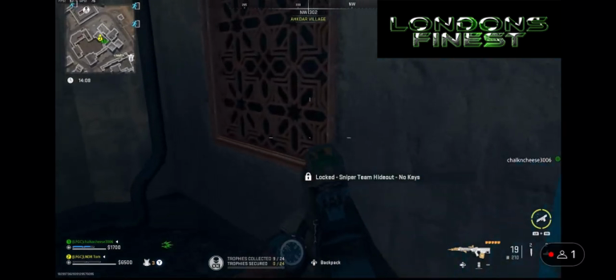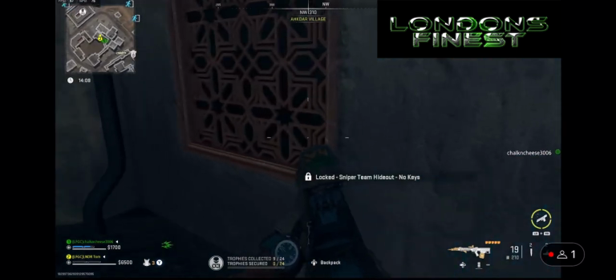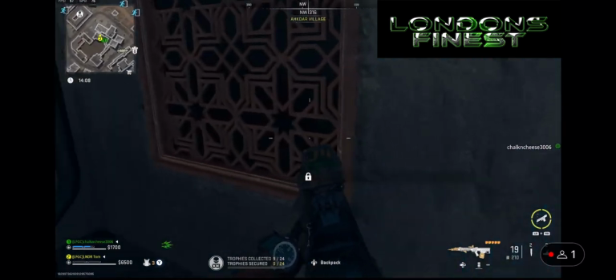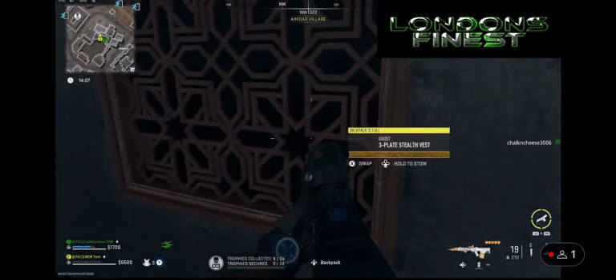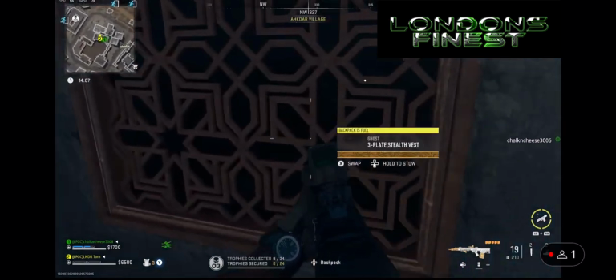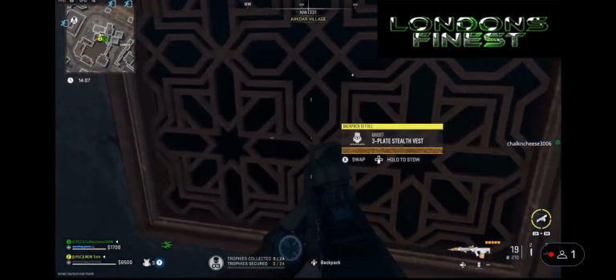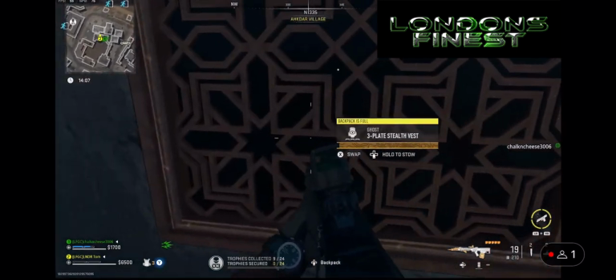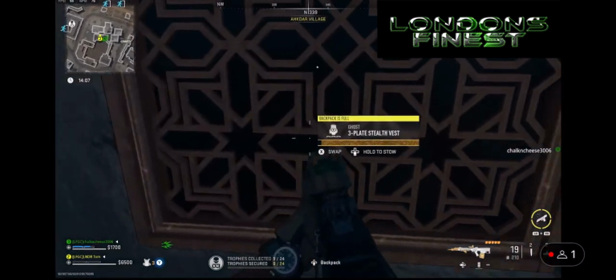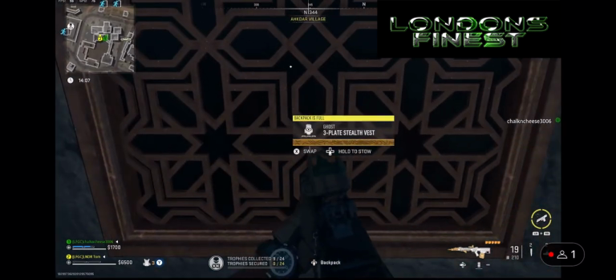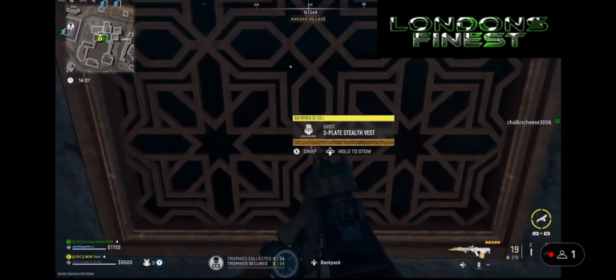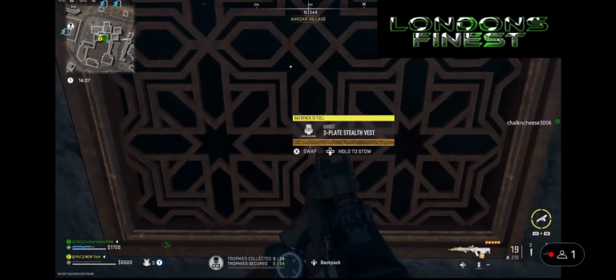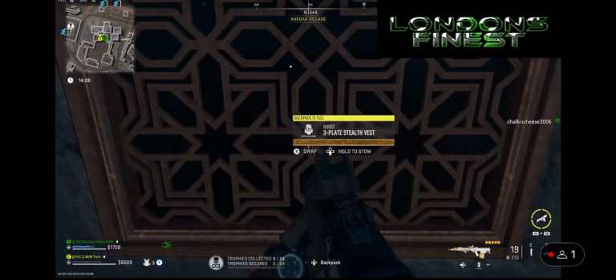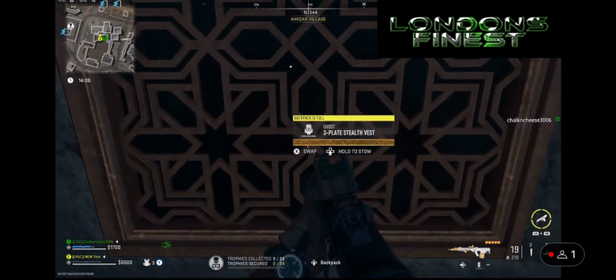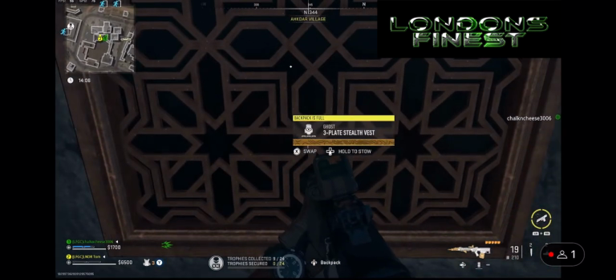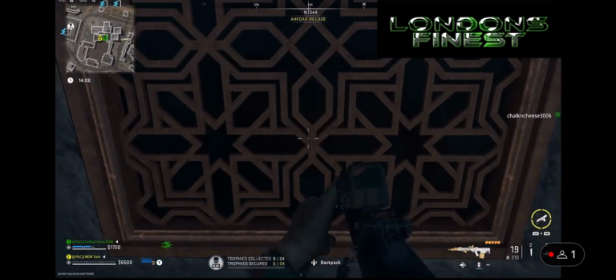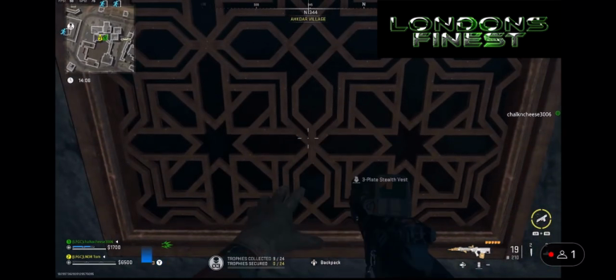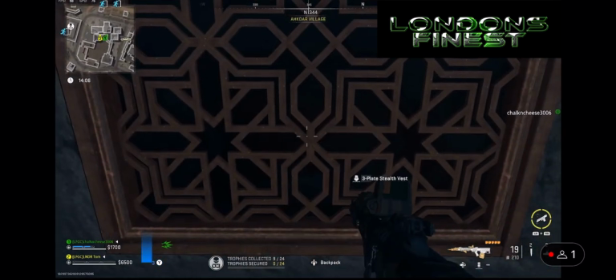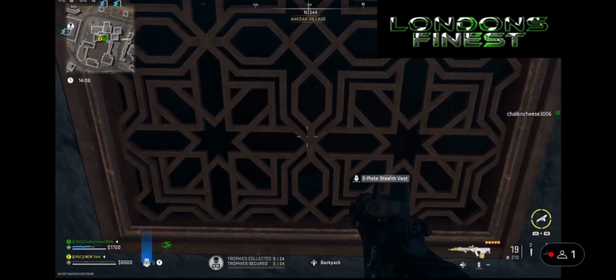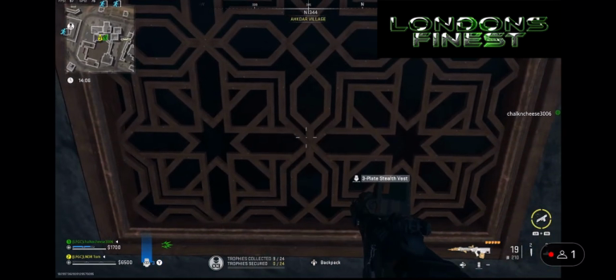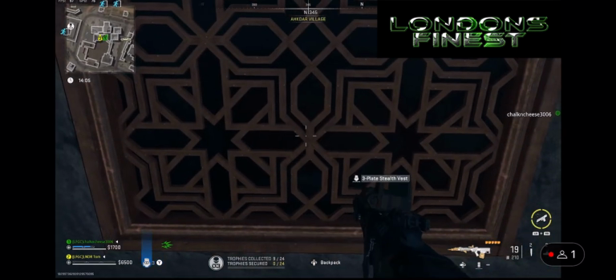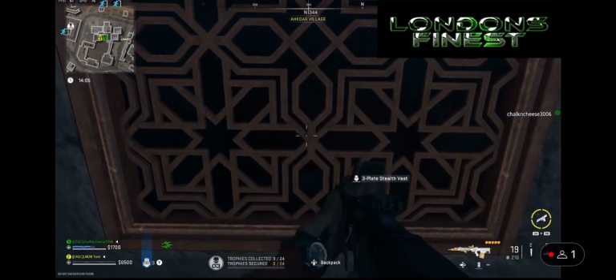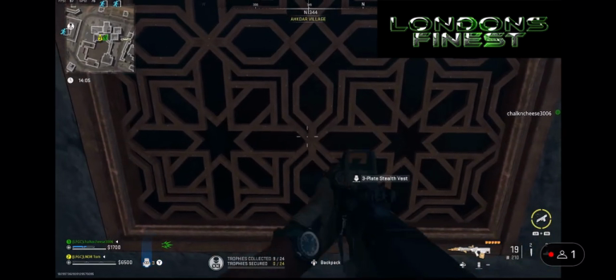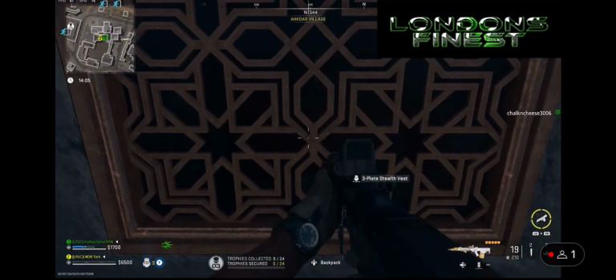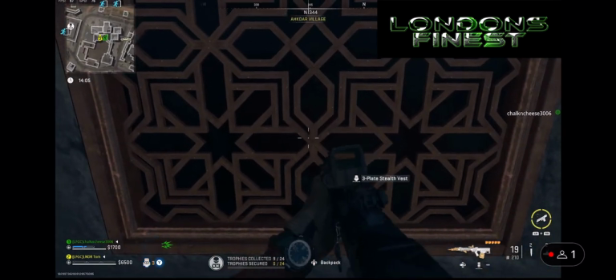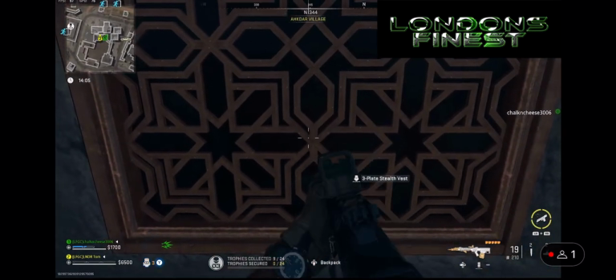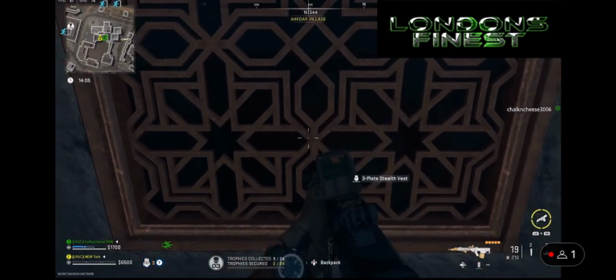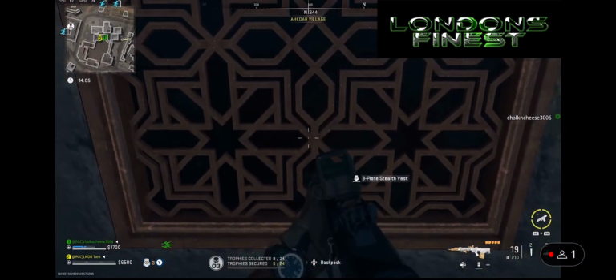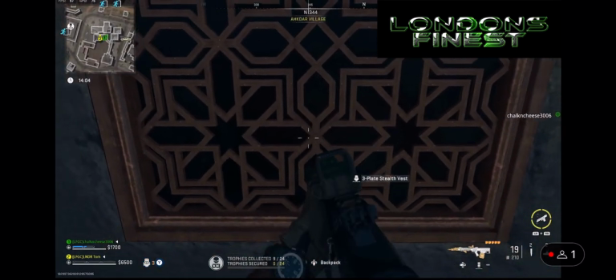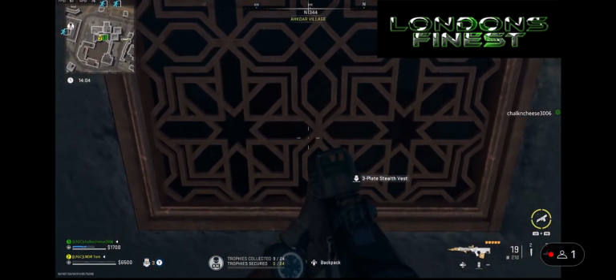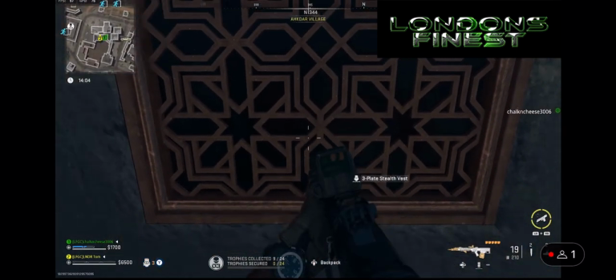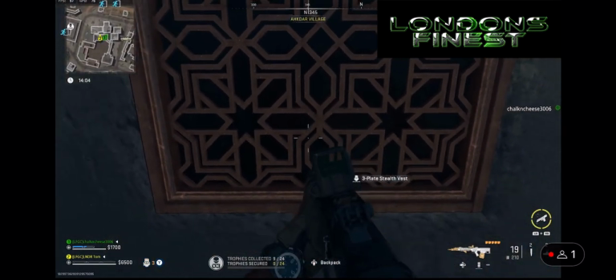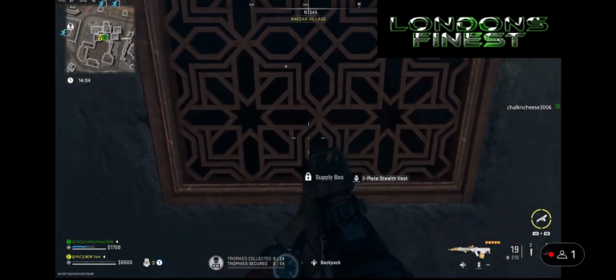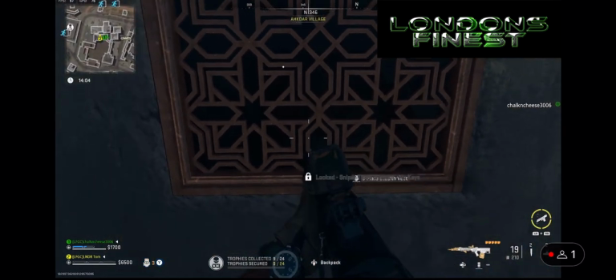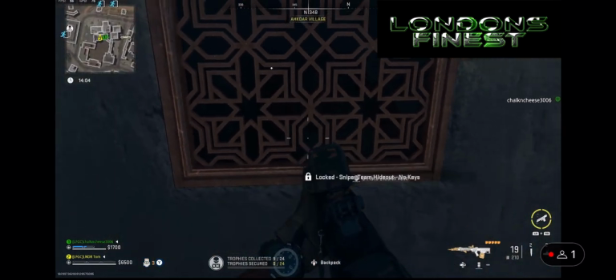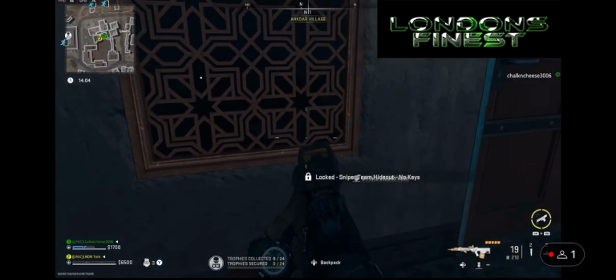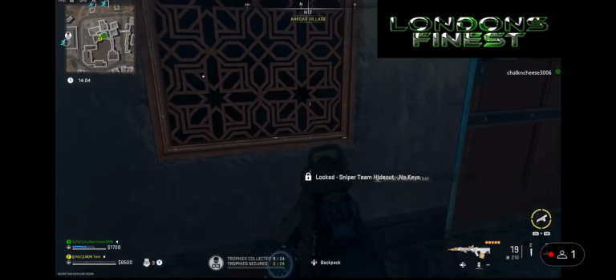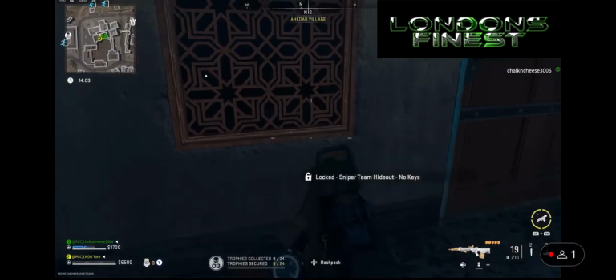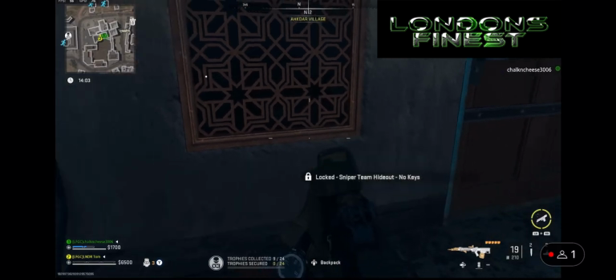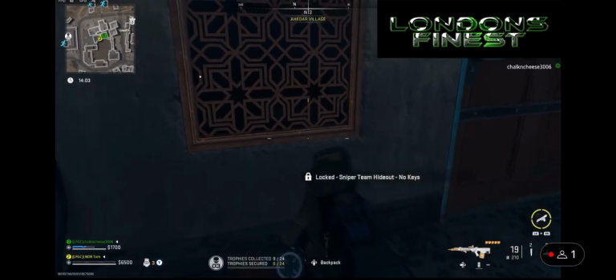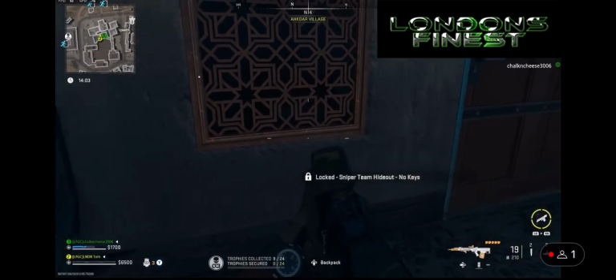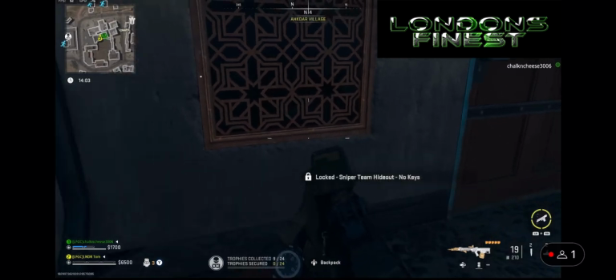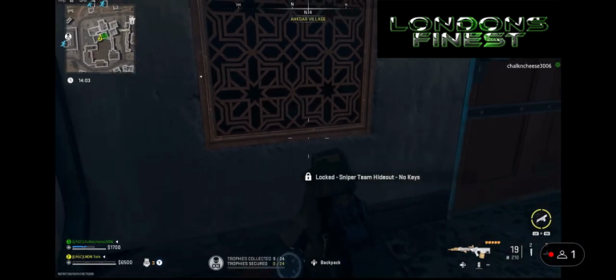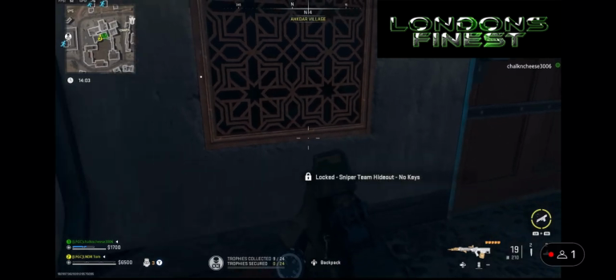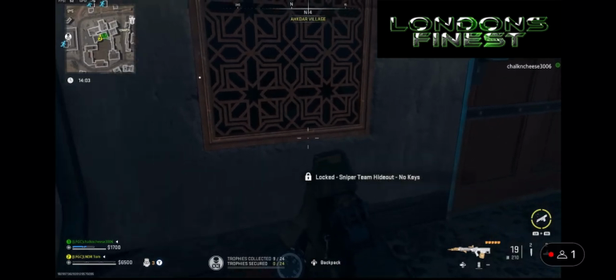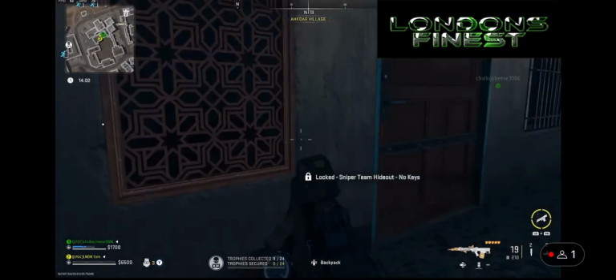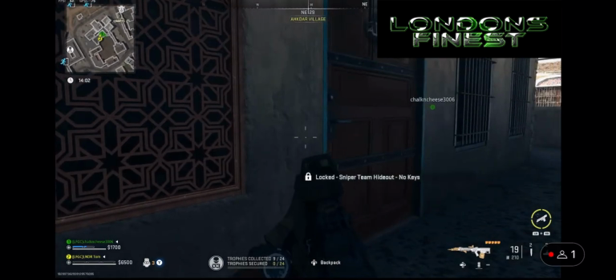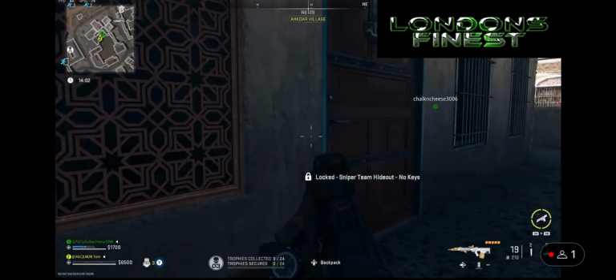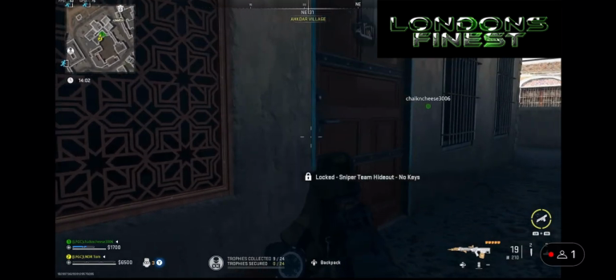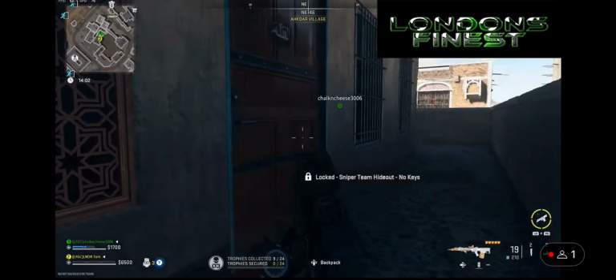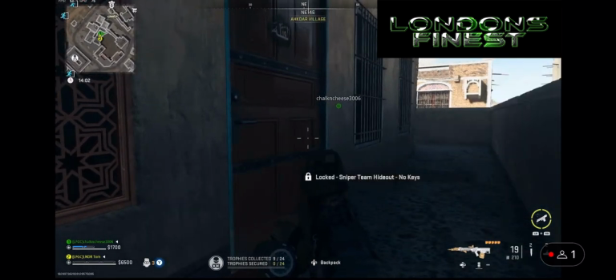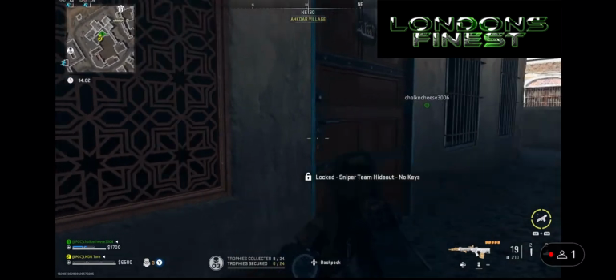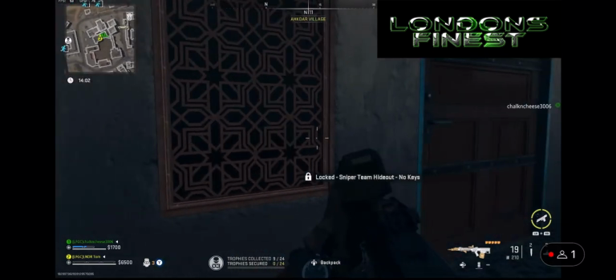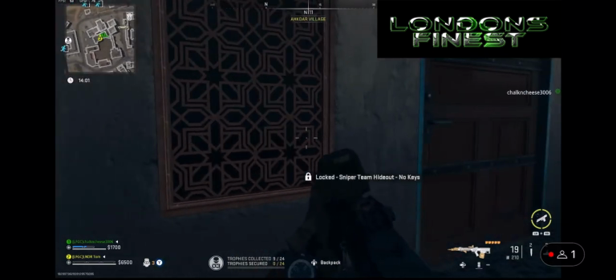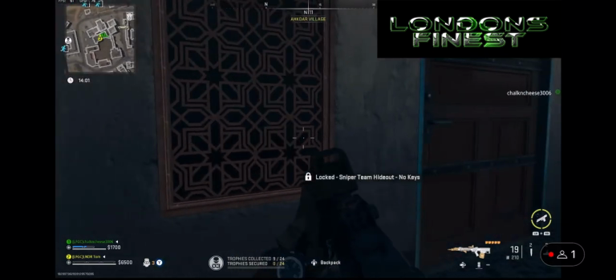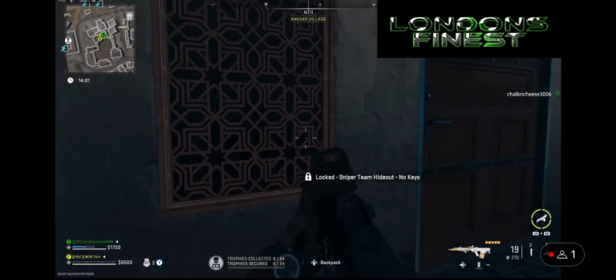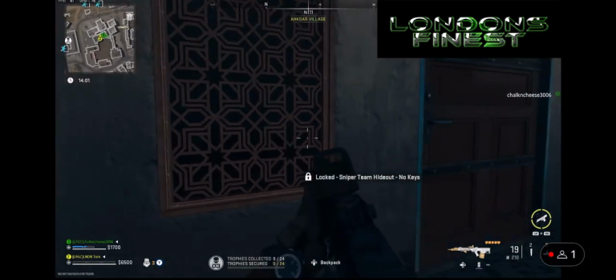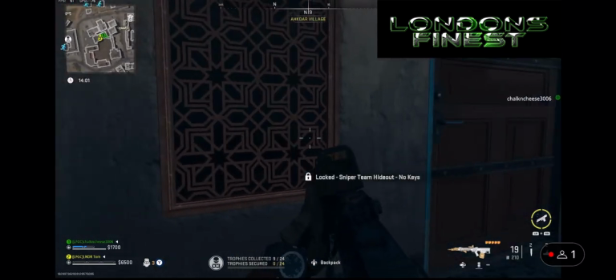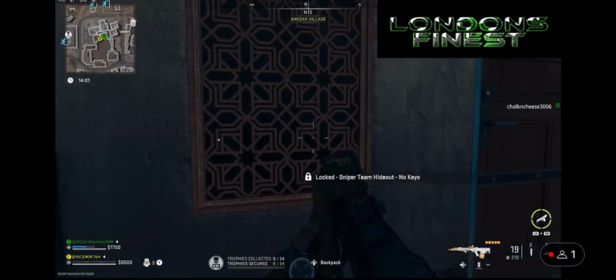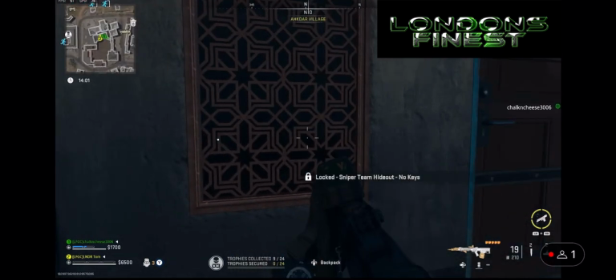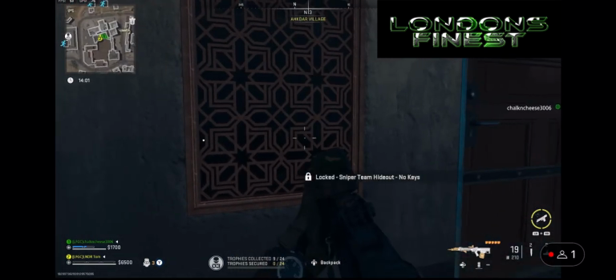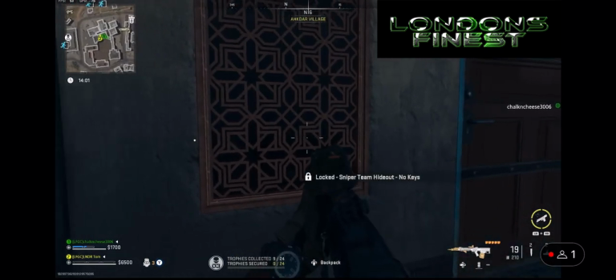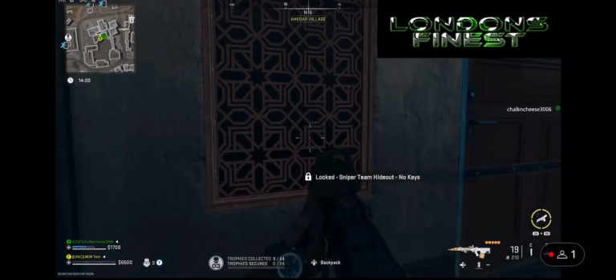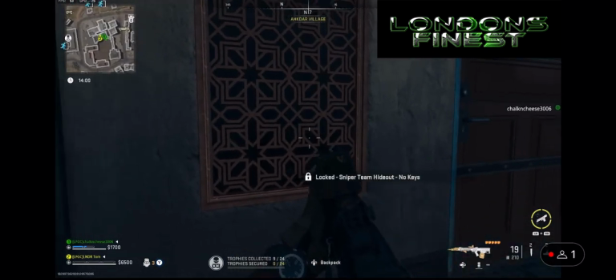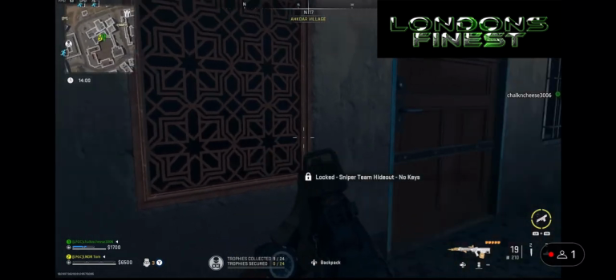It's the far window on the left. You go up to that and you can actually see the three plate stealth vest through the window and you can just grab it. So you can get one every single time.